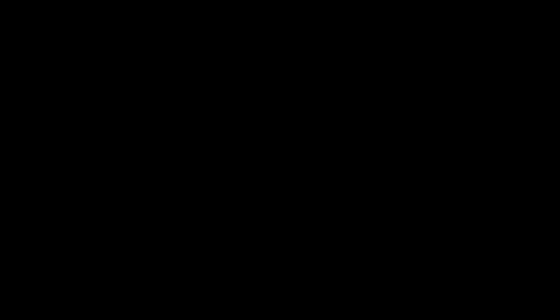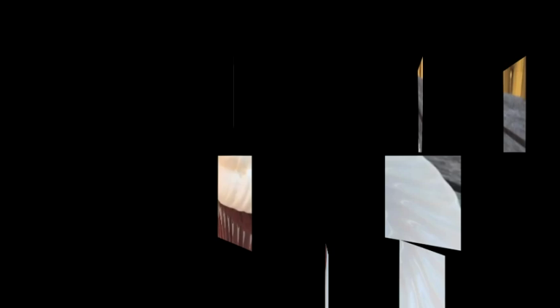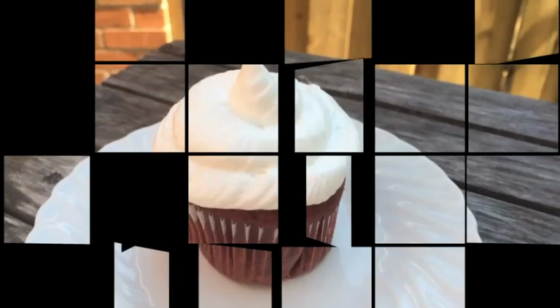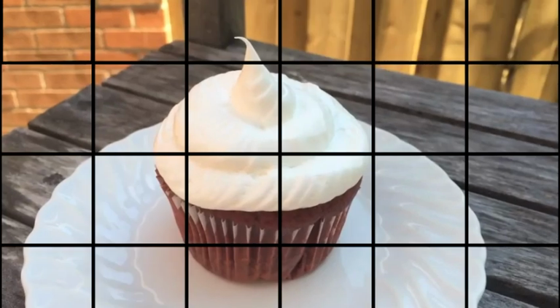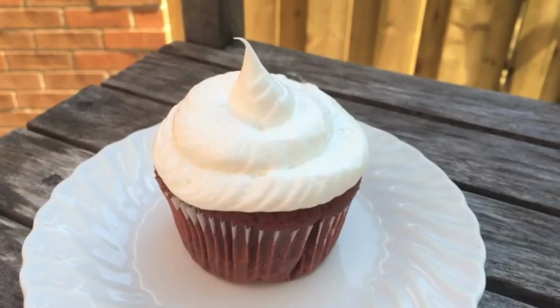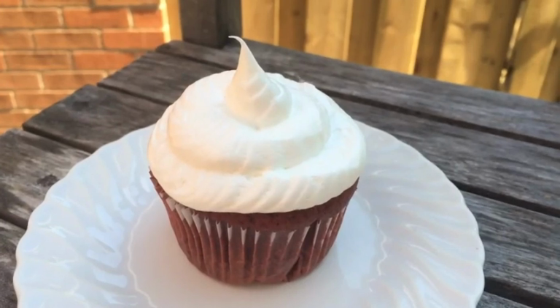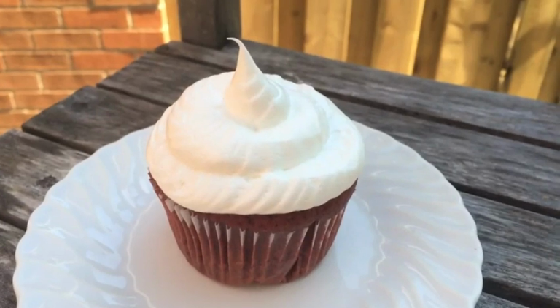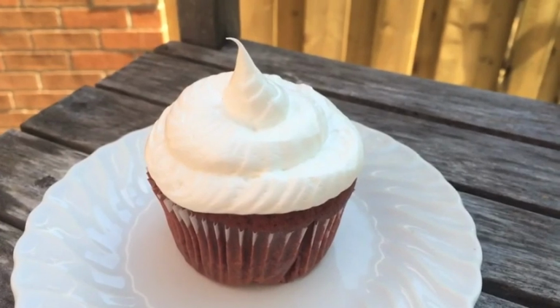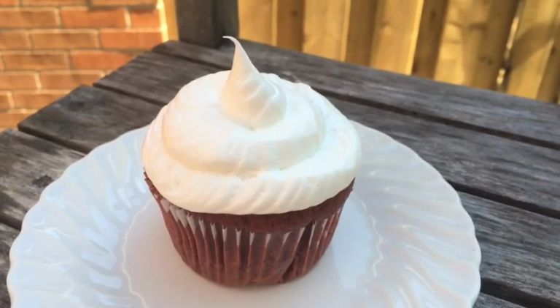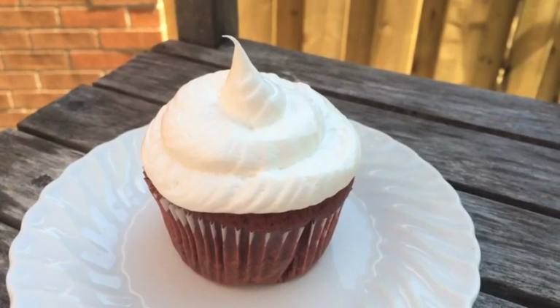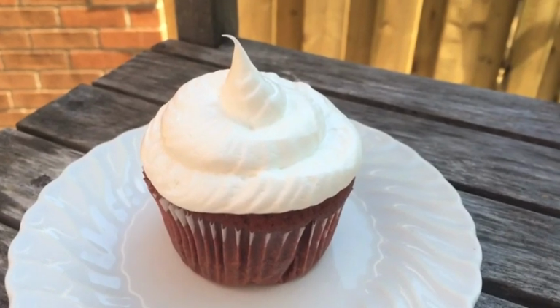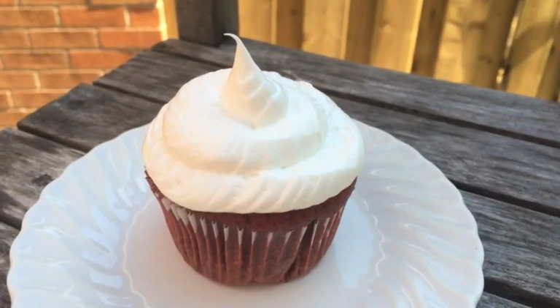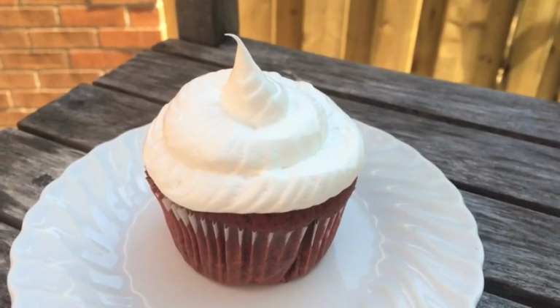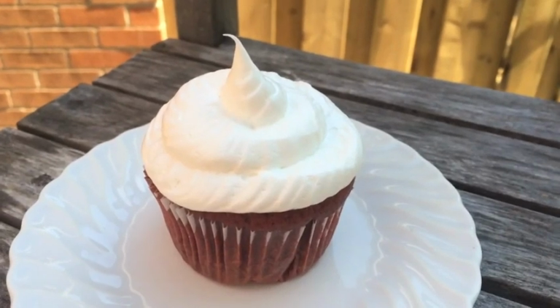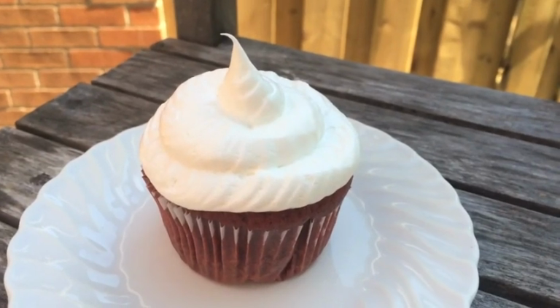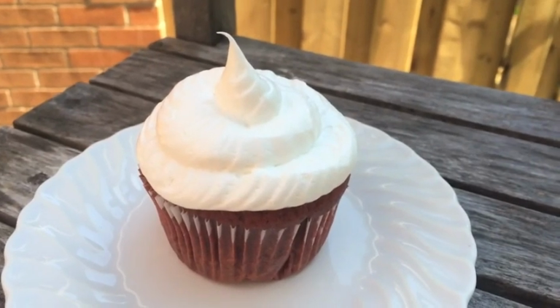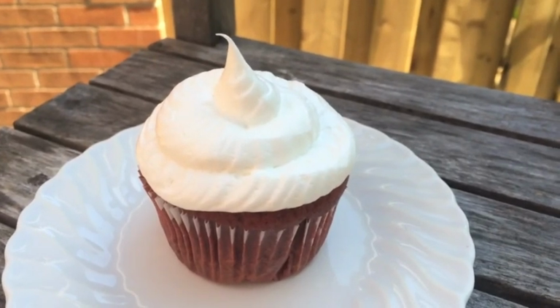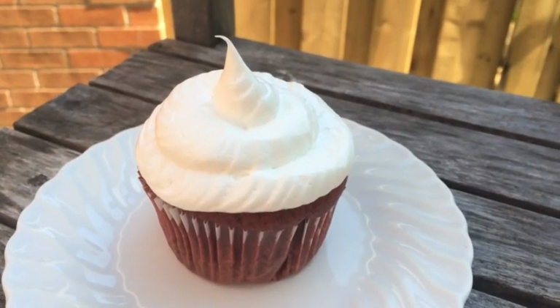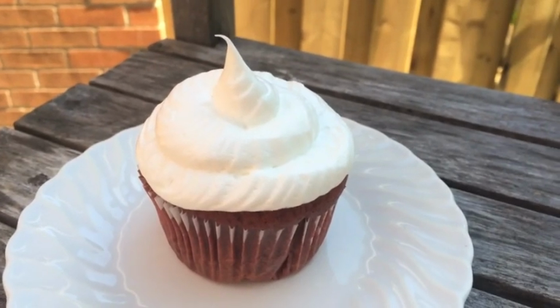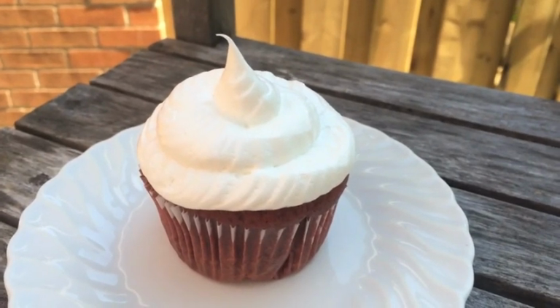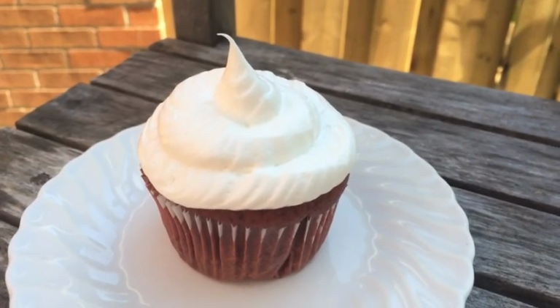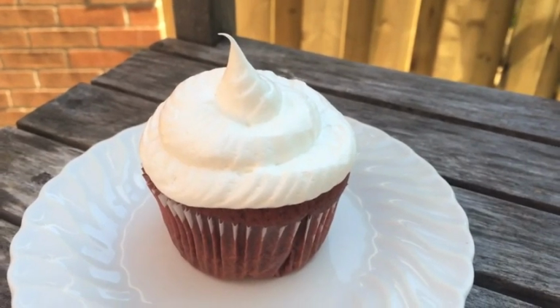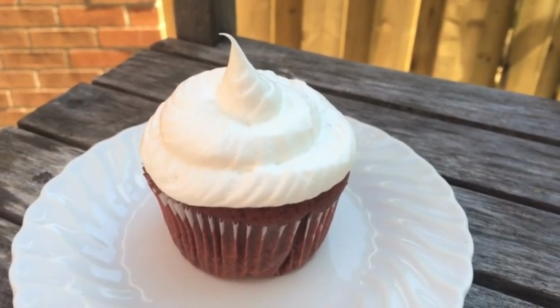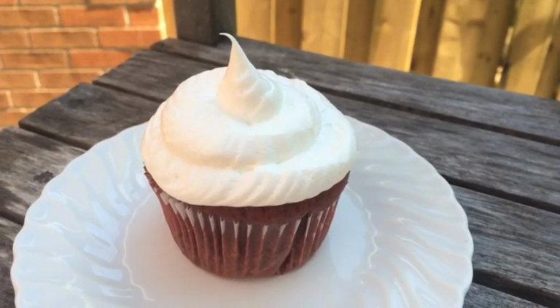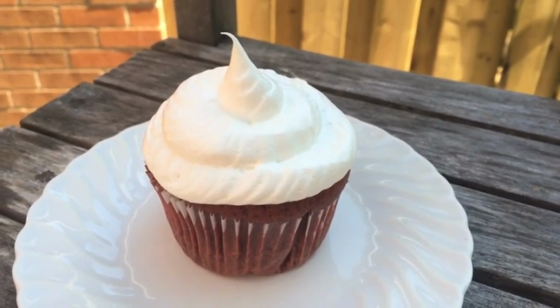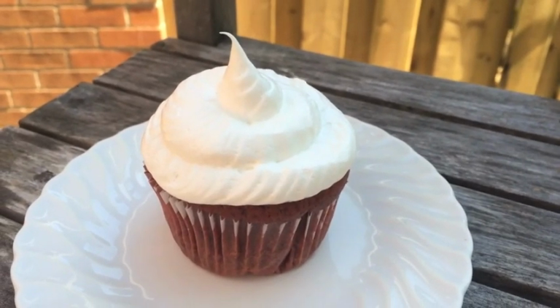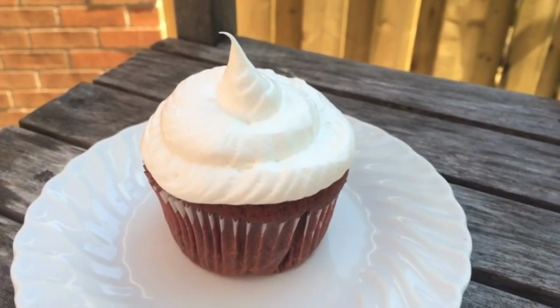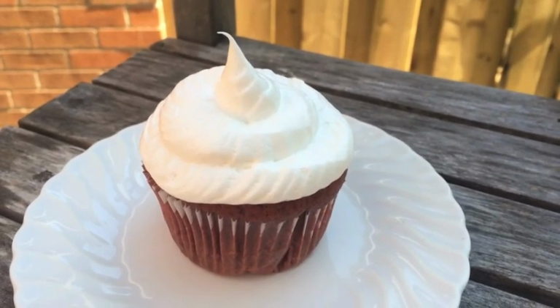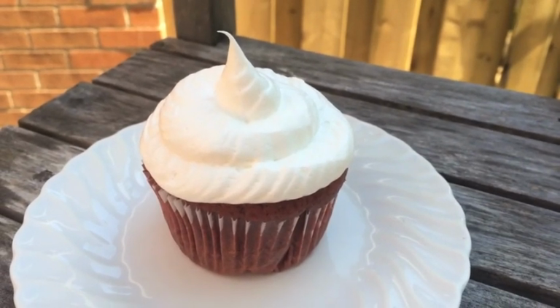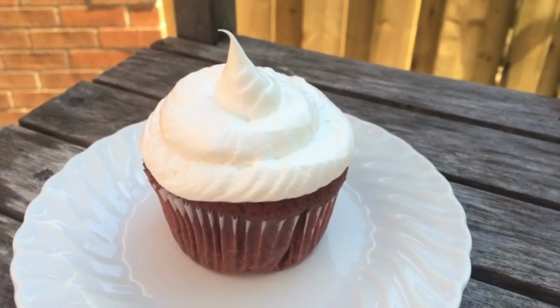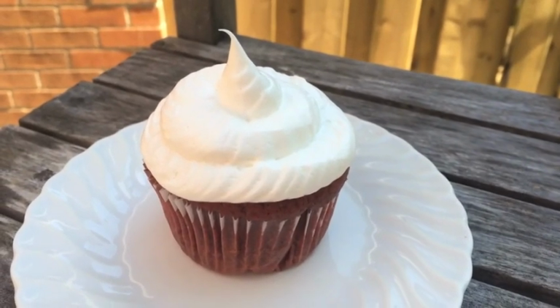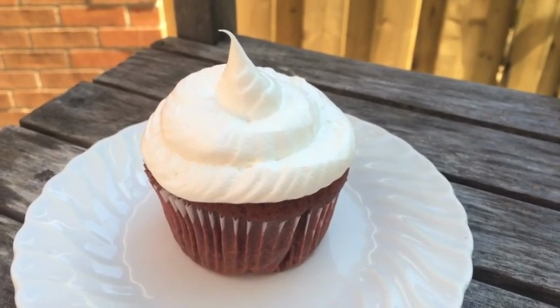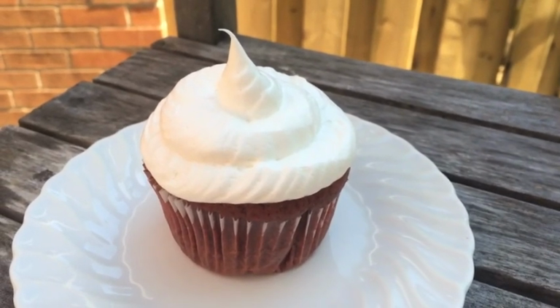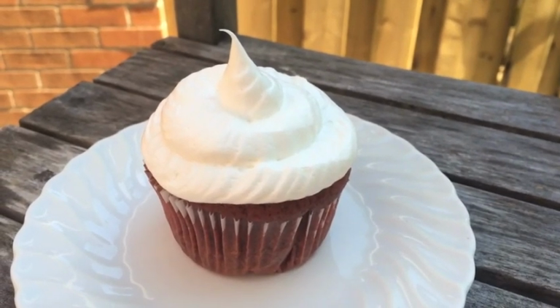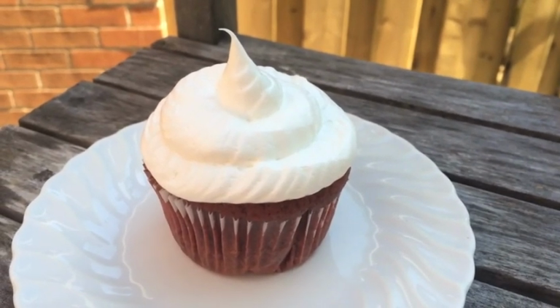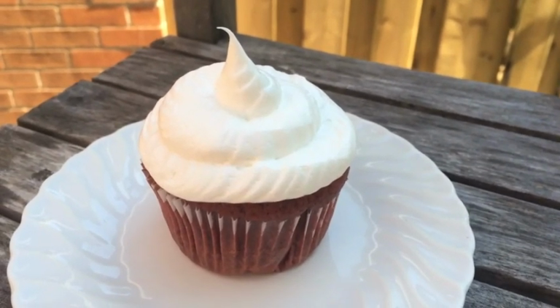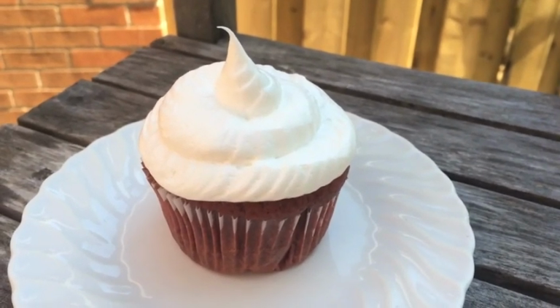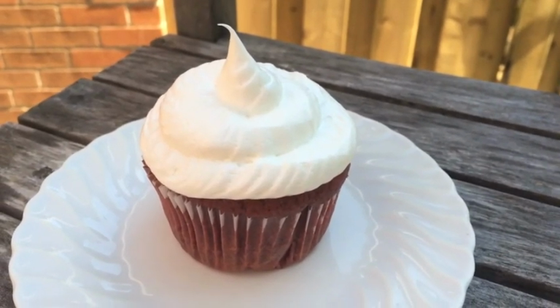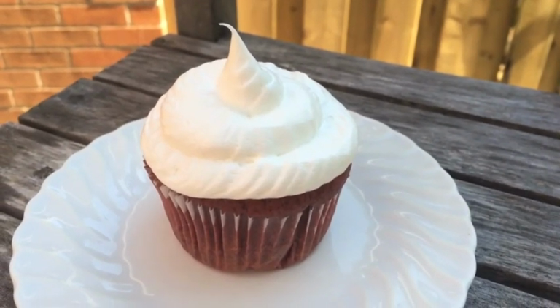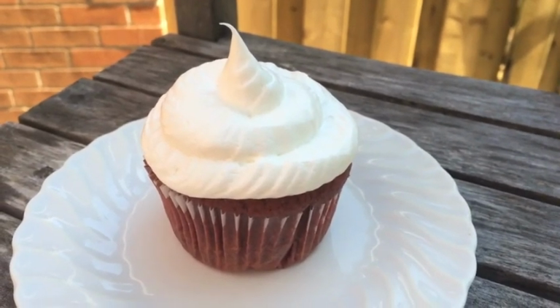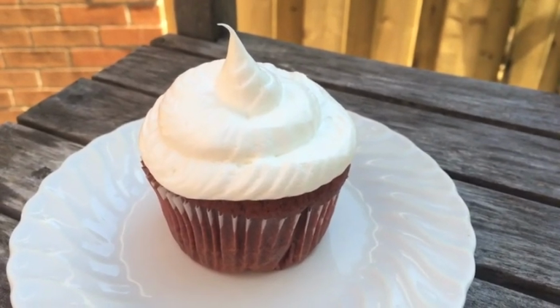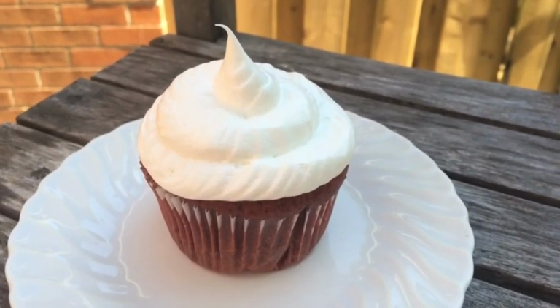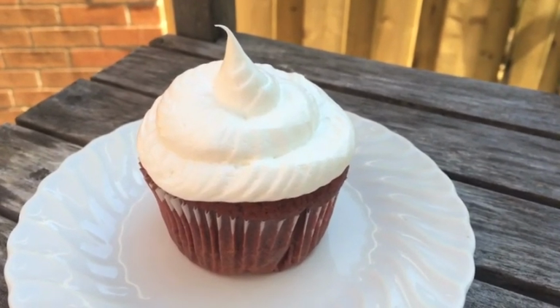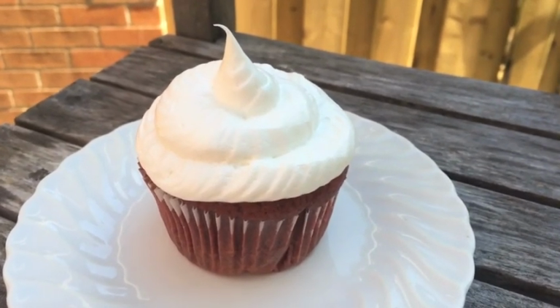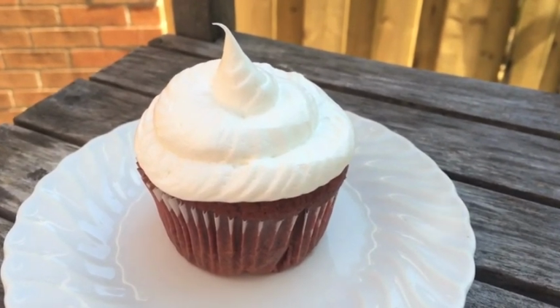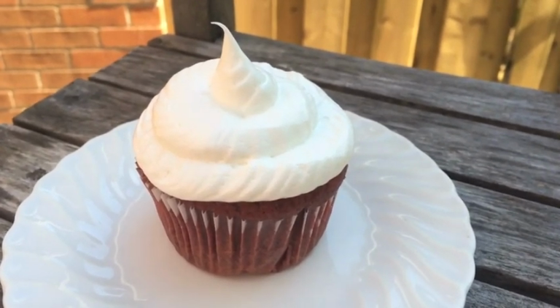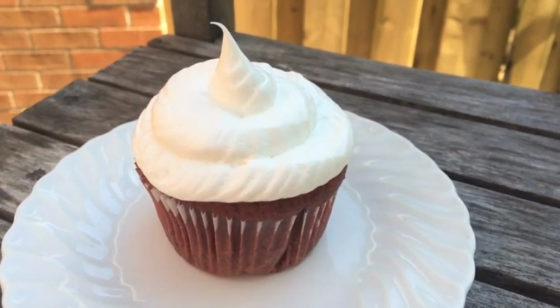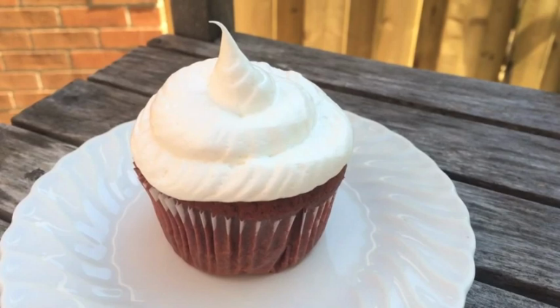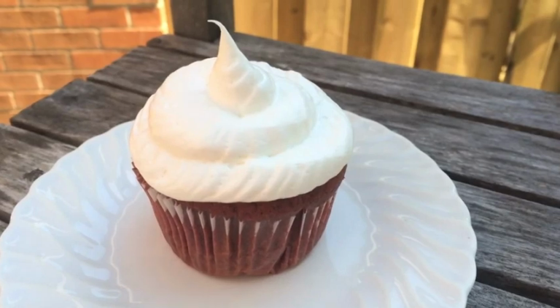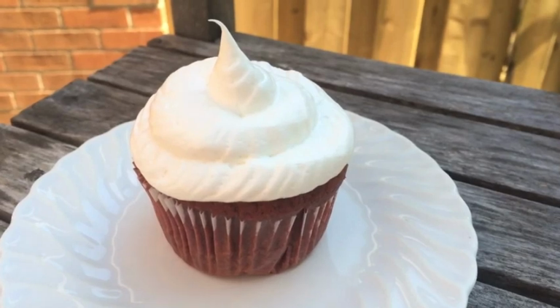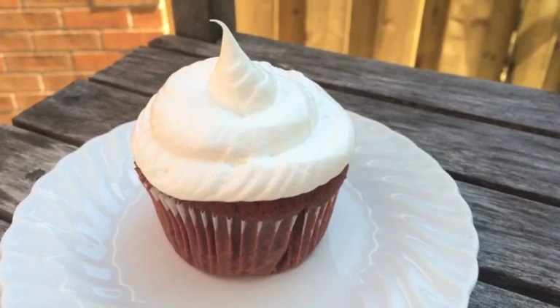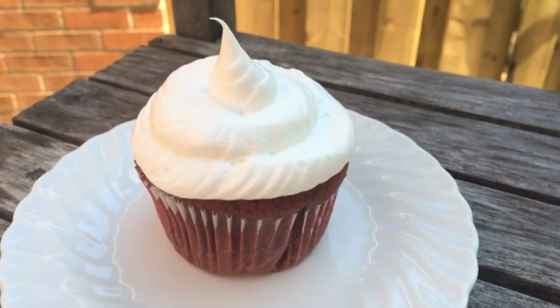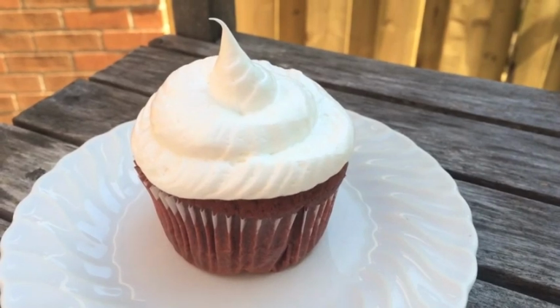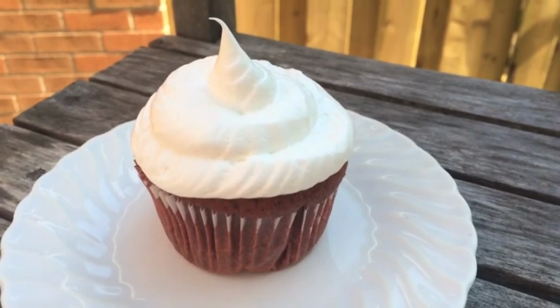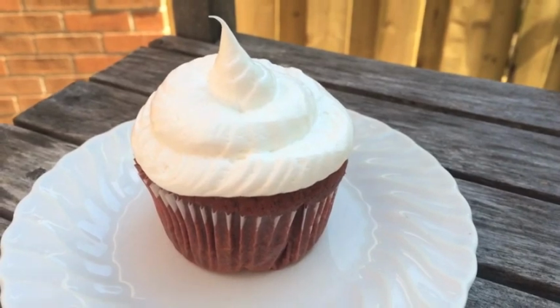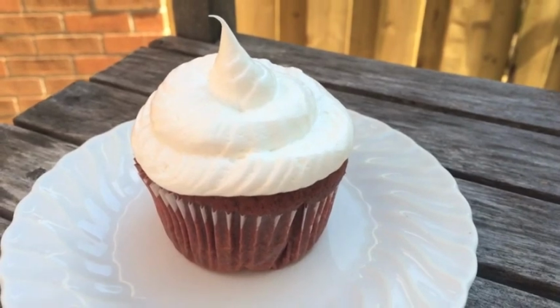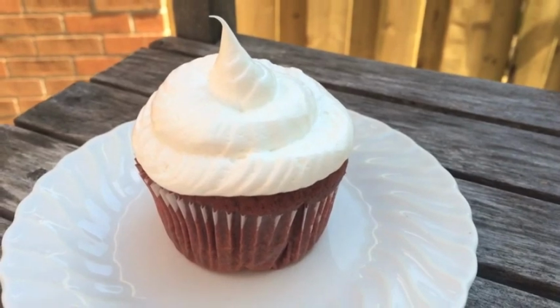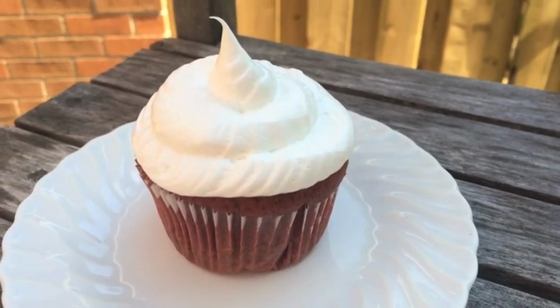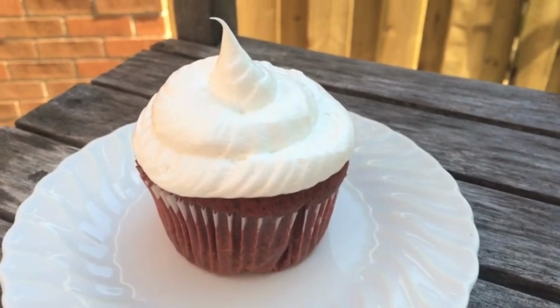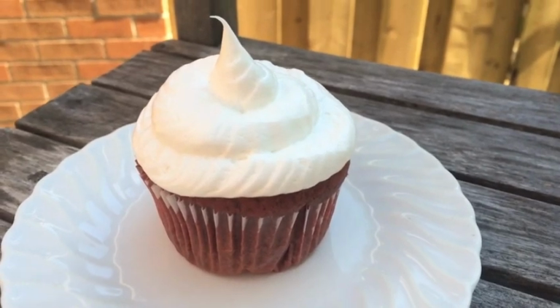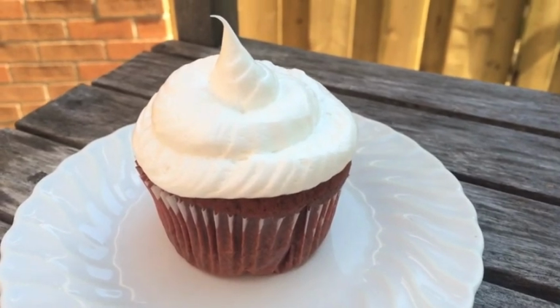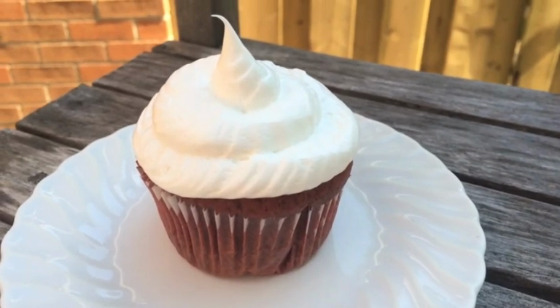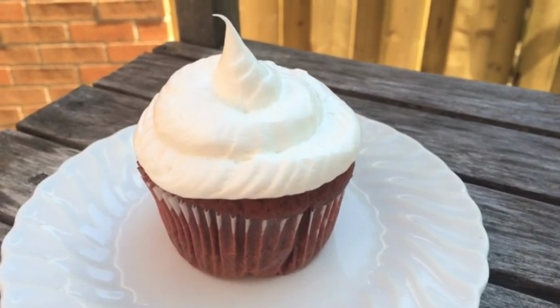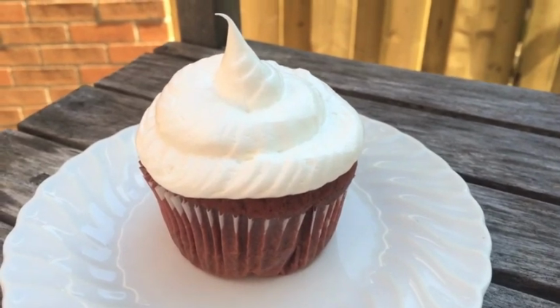Hey guys, in this video I'm going to be showing you how to make these delicious red velvet cupcakes, so keep on watching if you want to learn how.